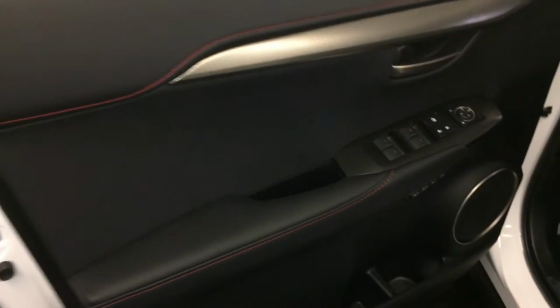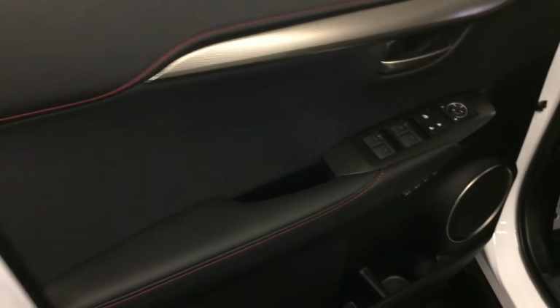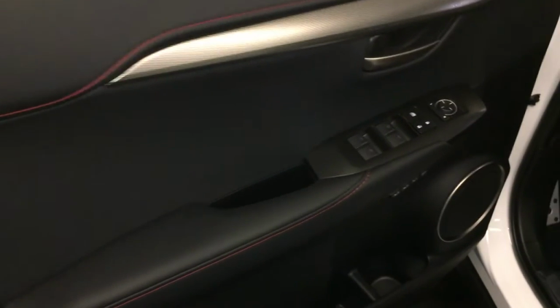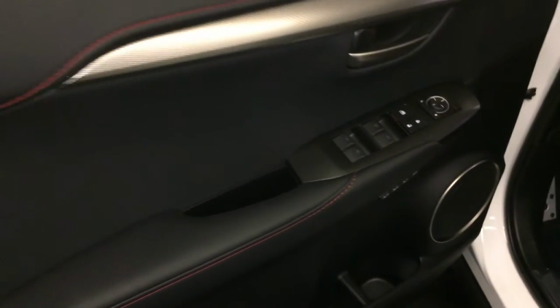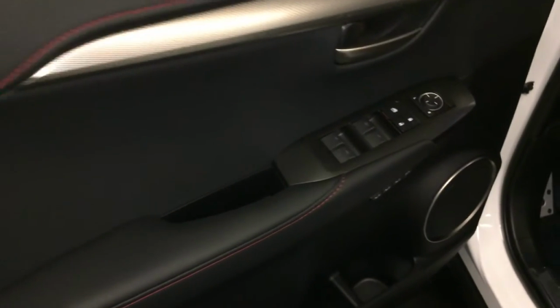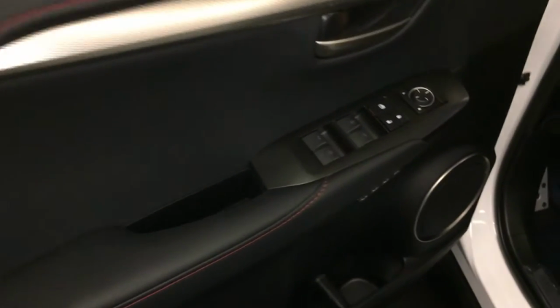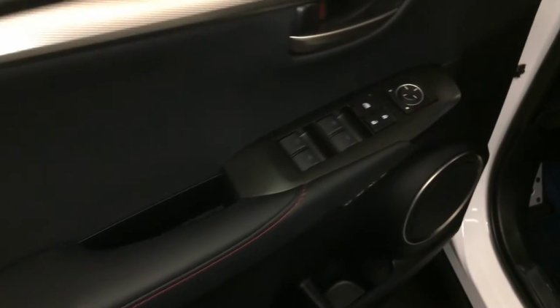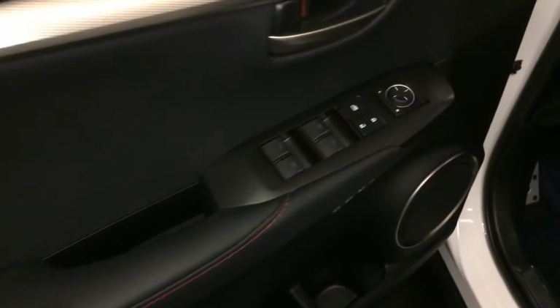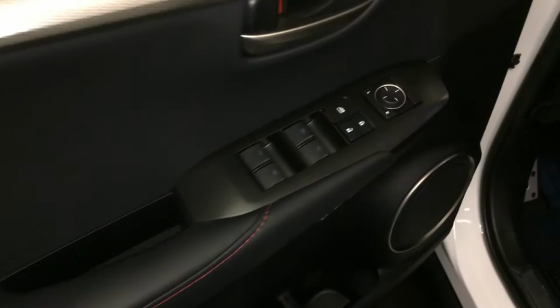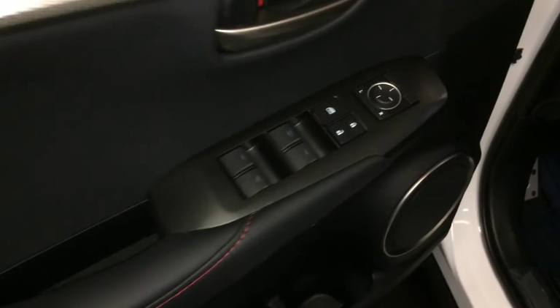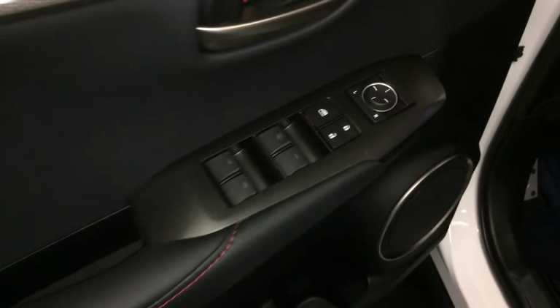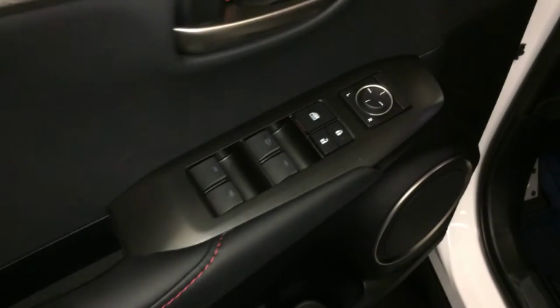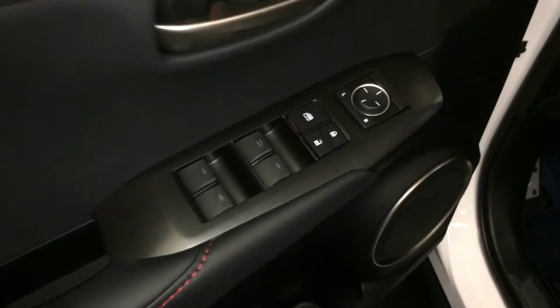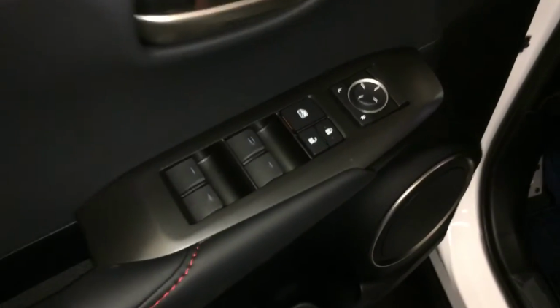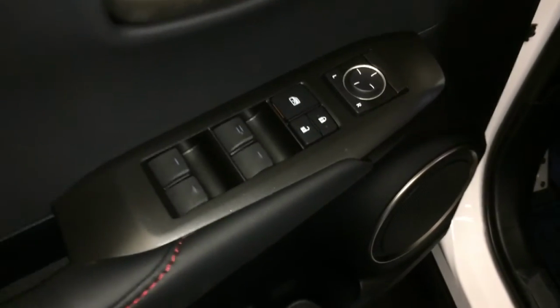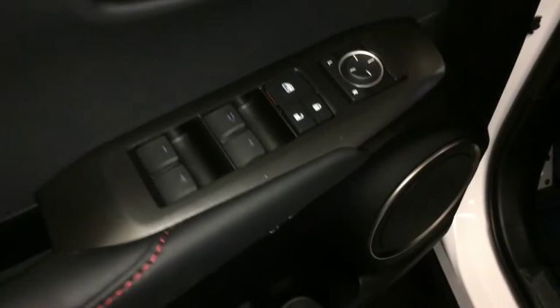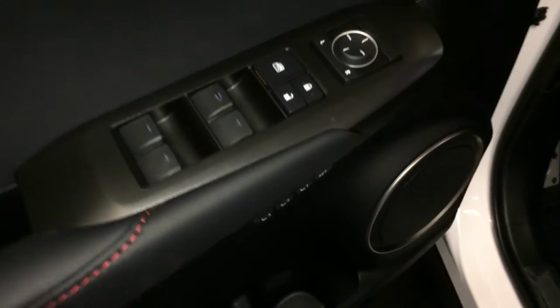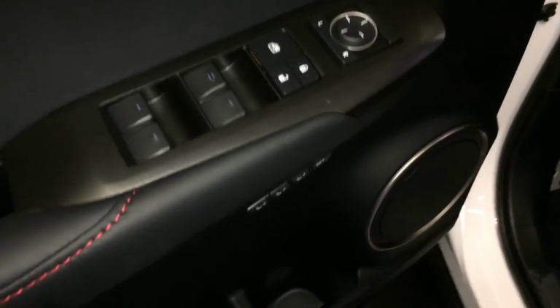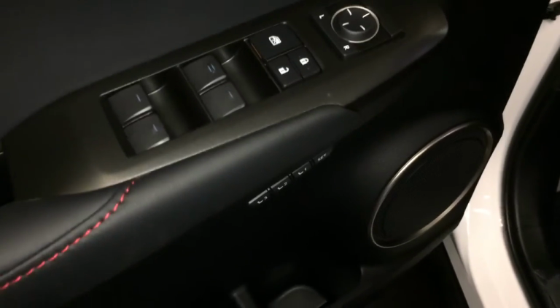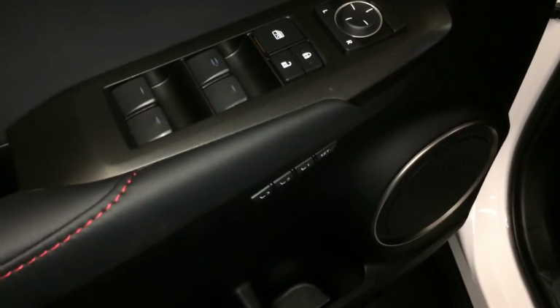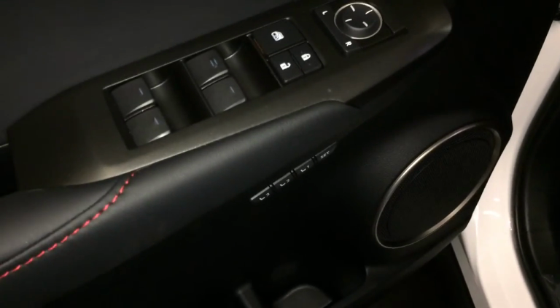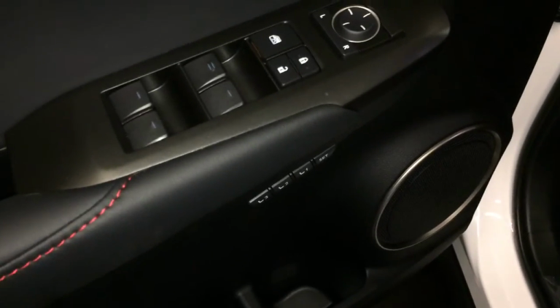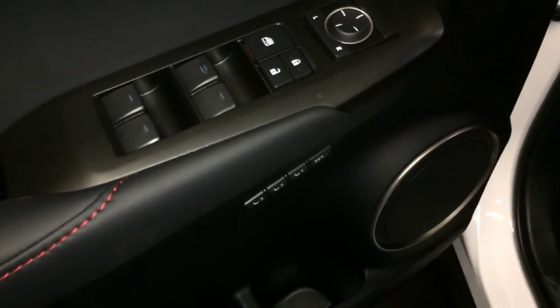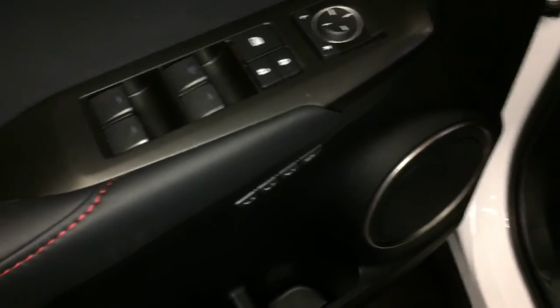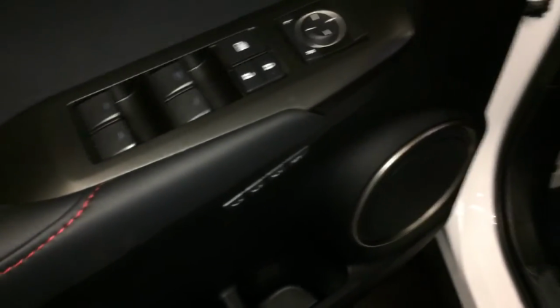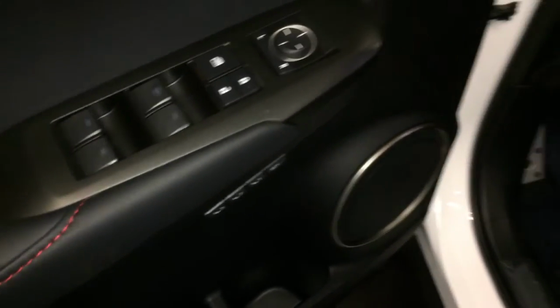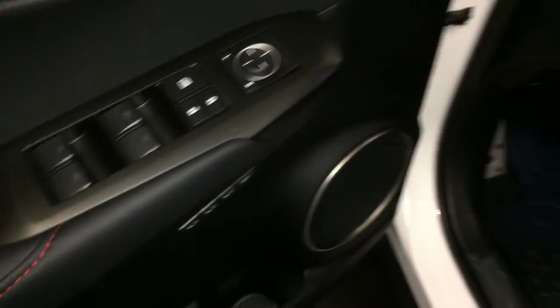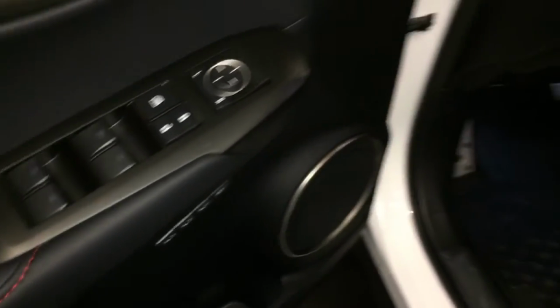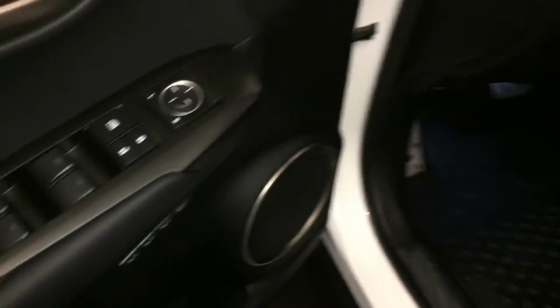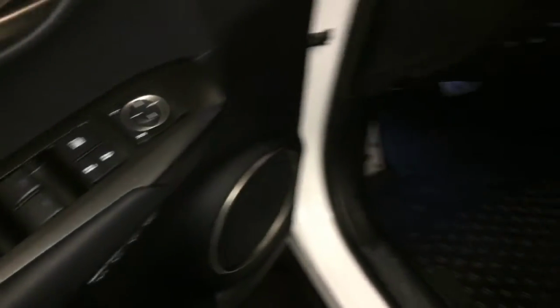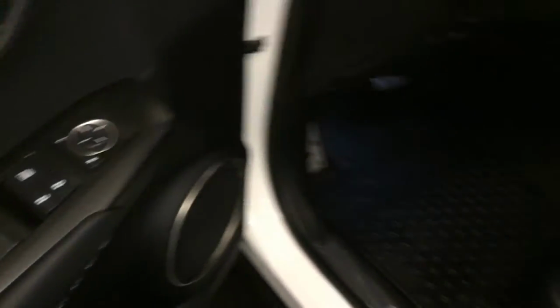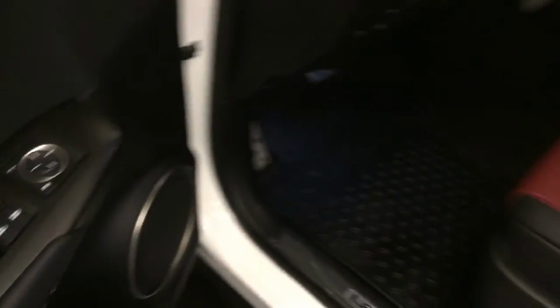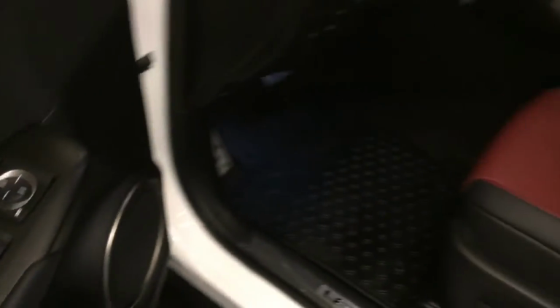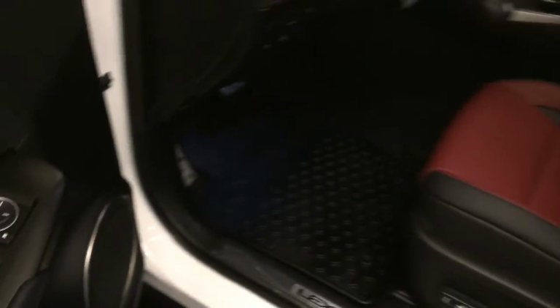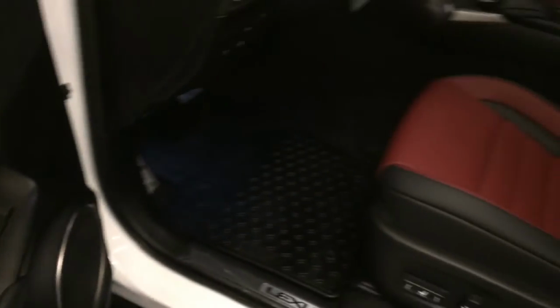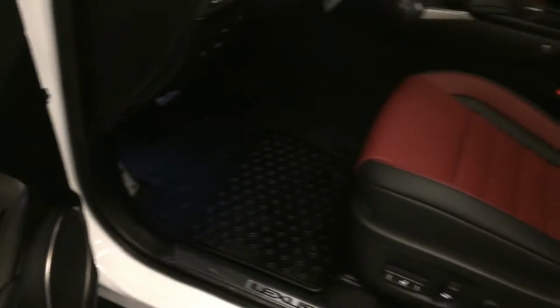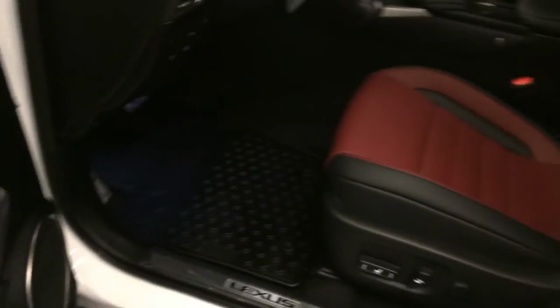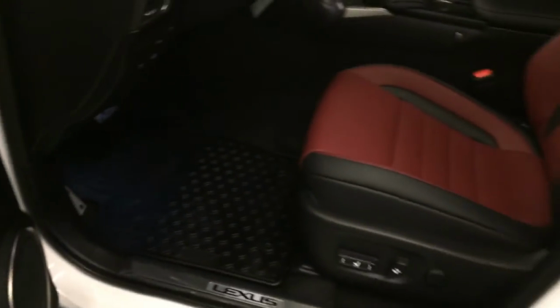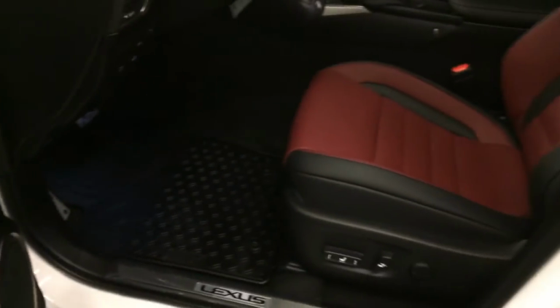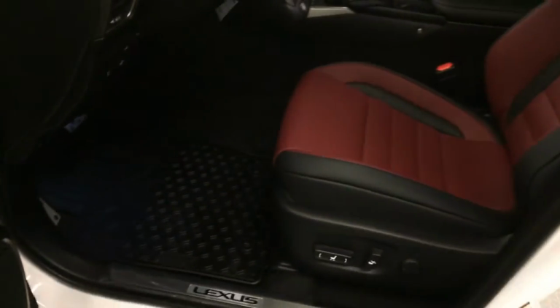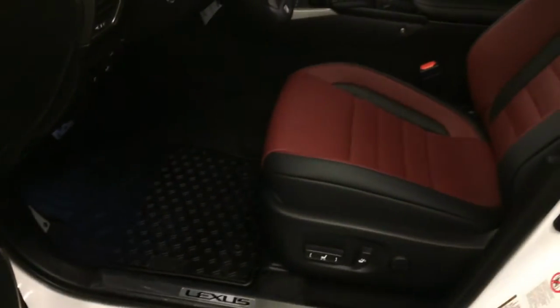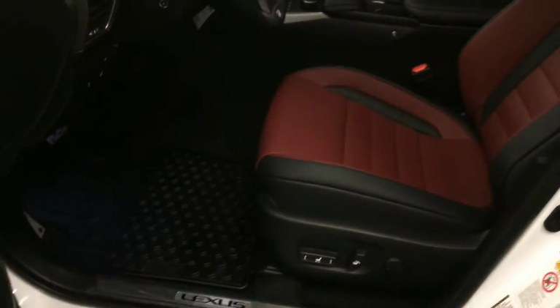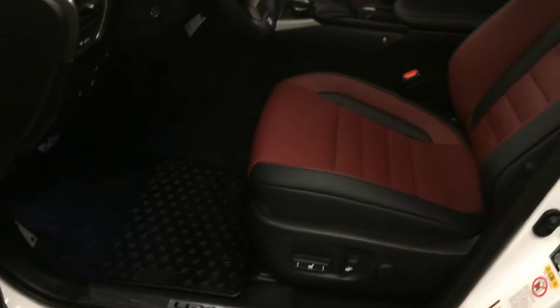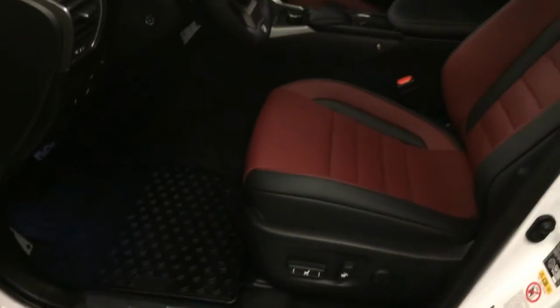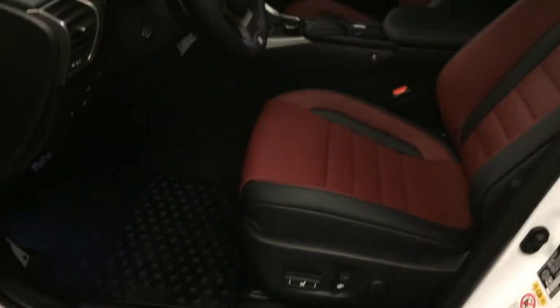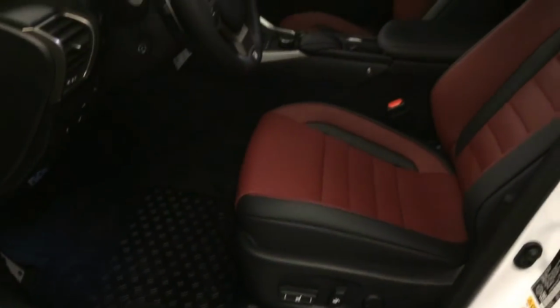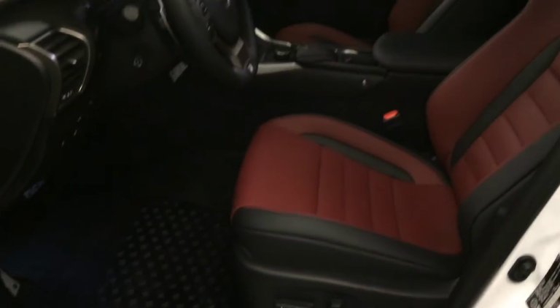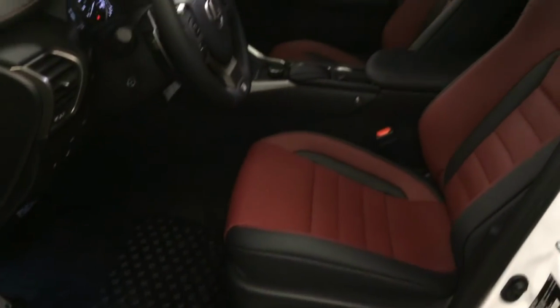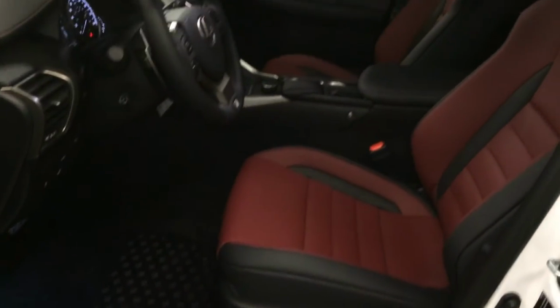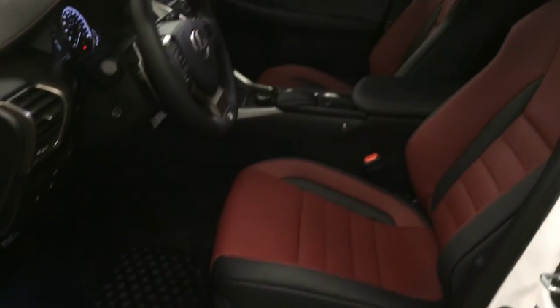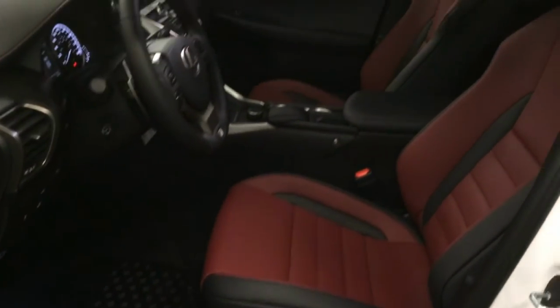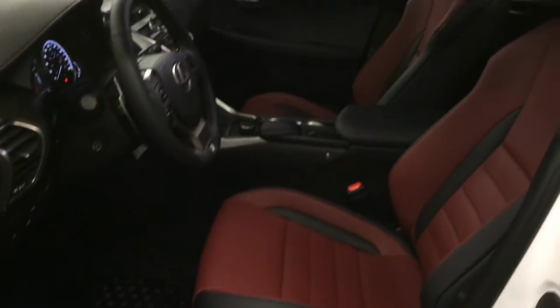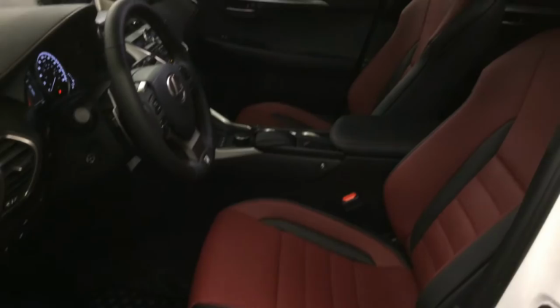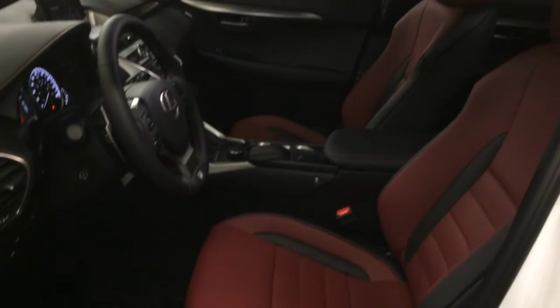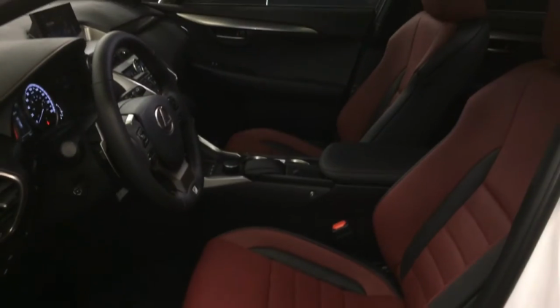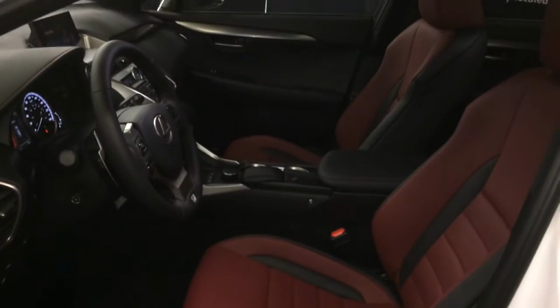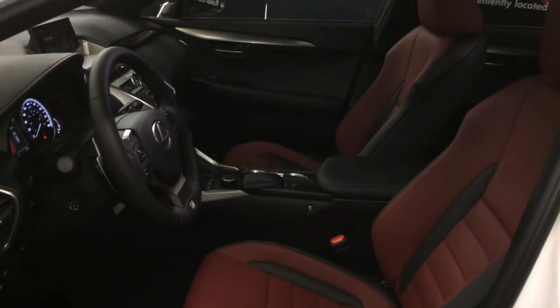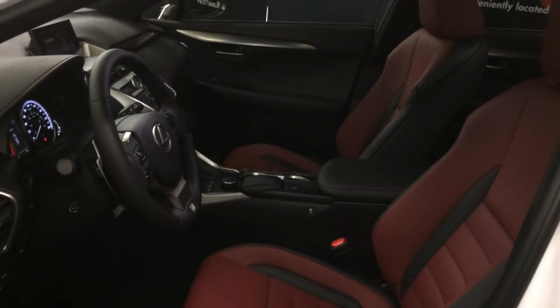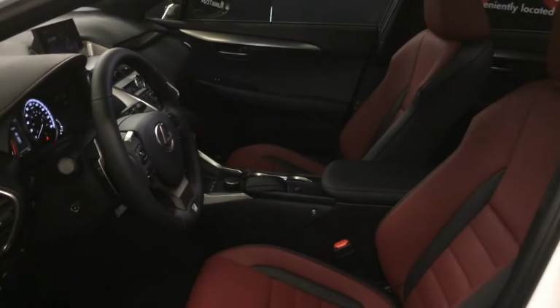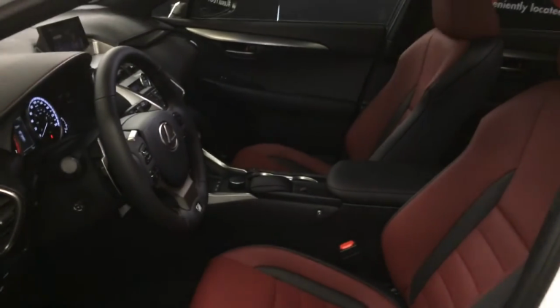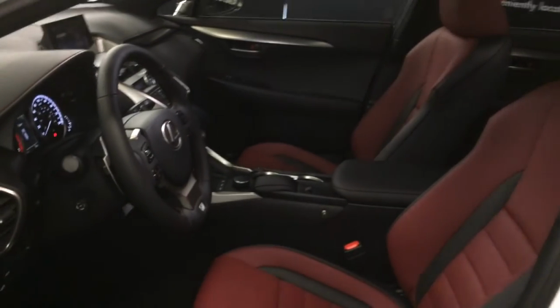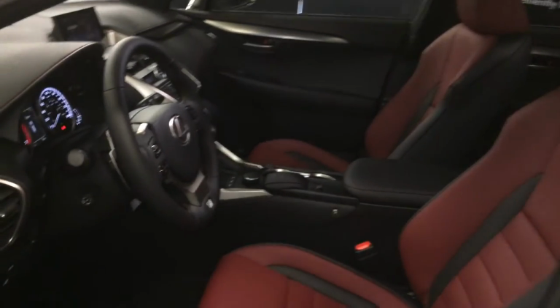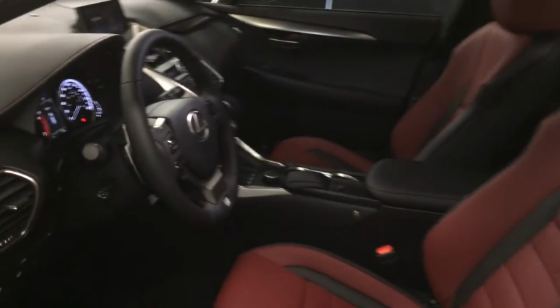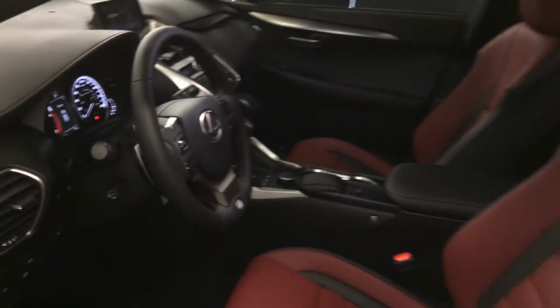Powered windows, locks and side mirrors. Driver's seat memory, power adjustable front seats, driver has lumbar support, 8 airbags.